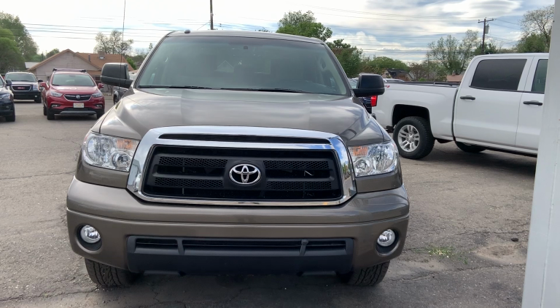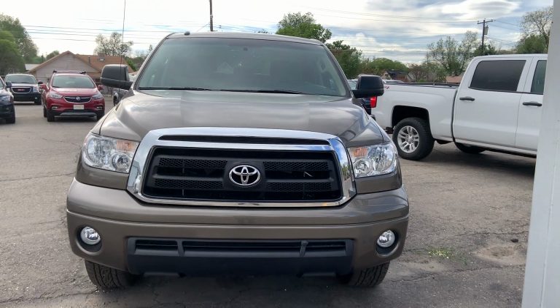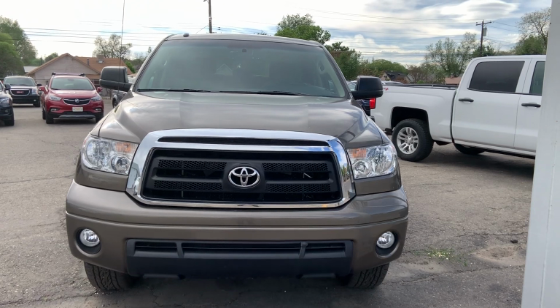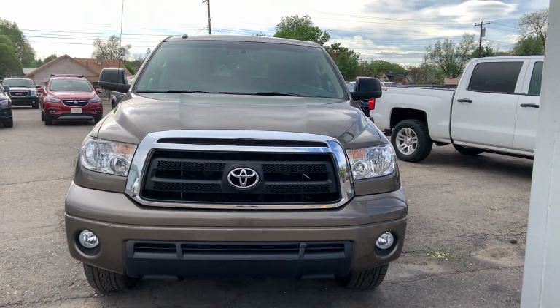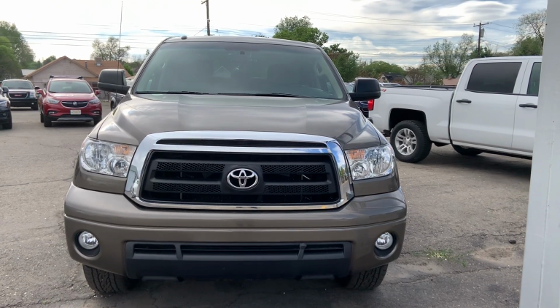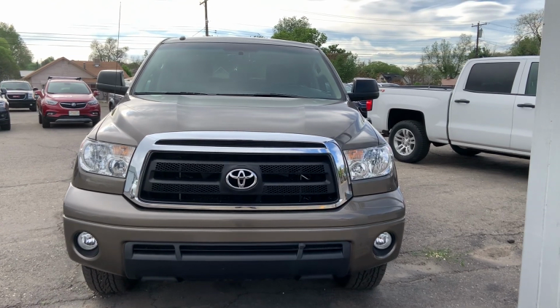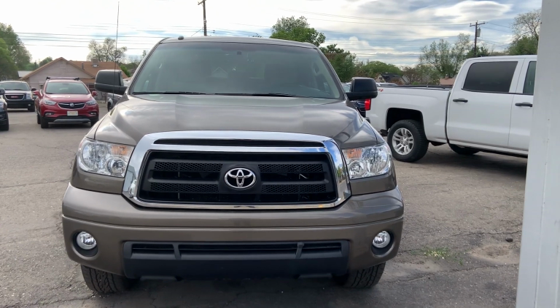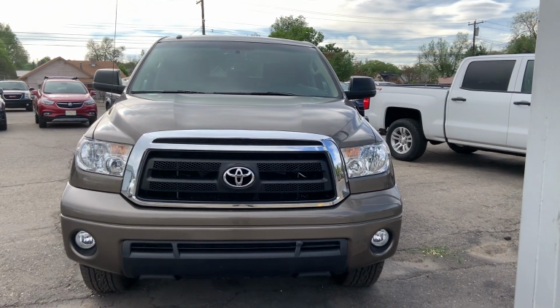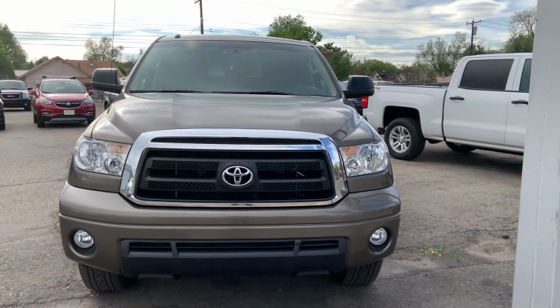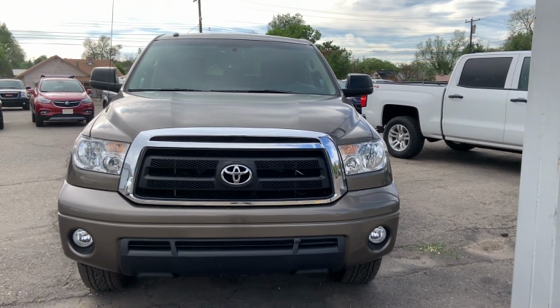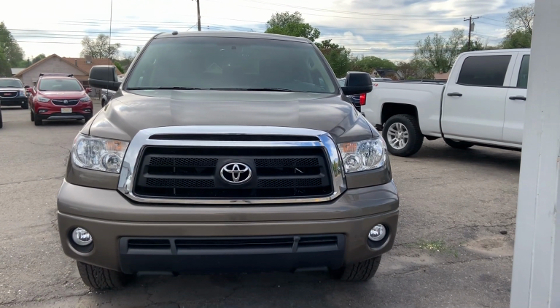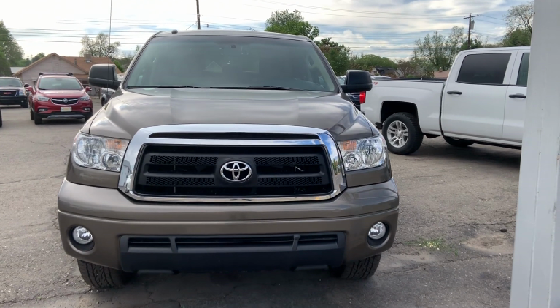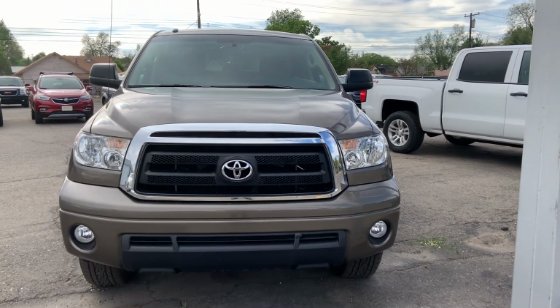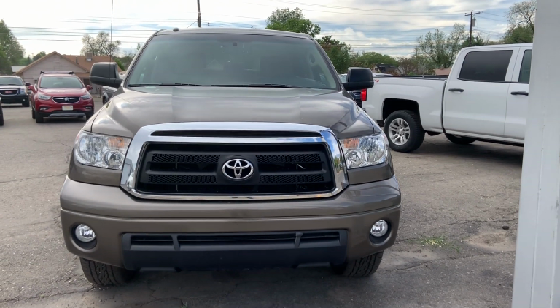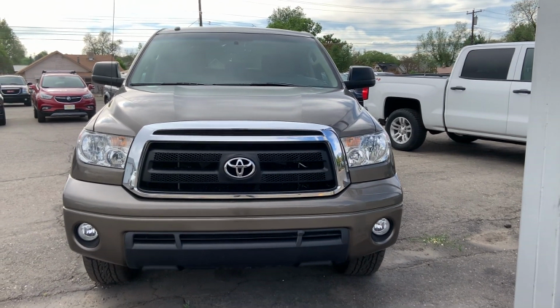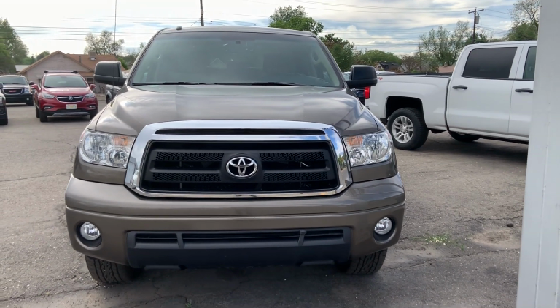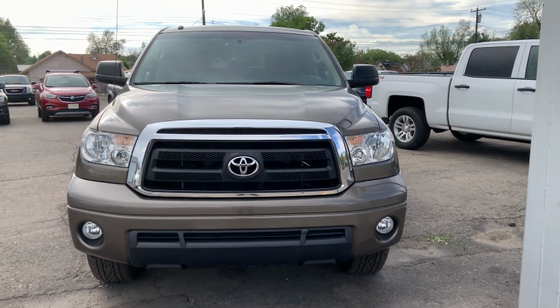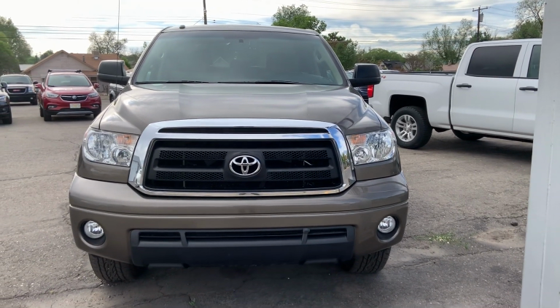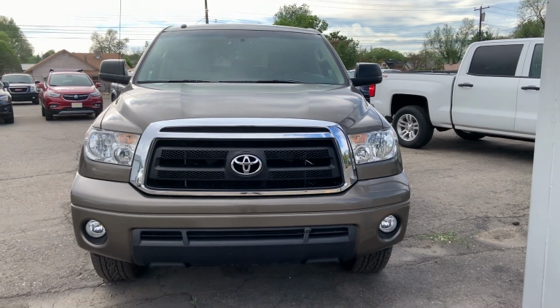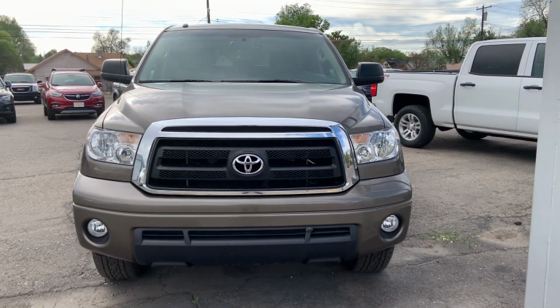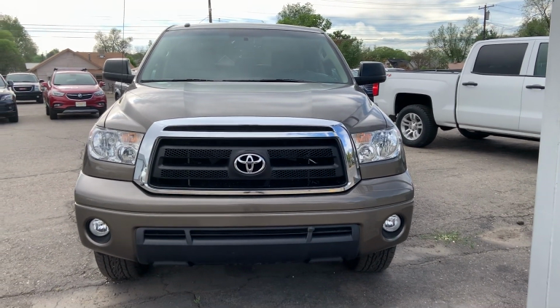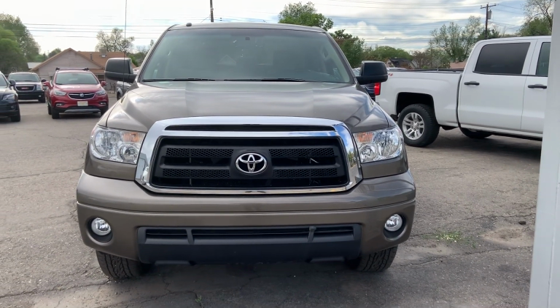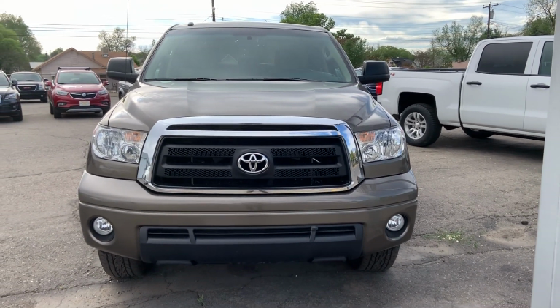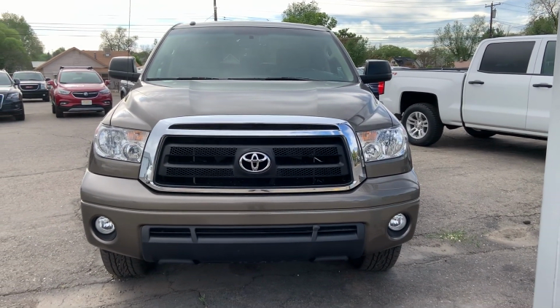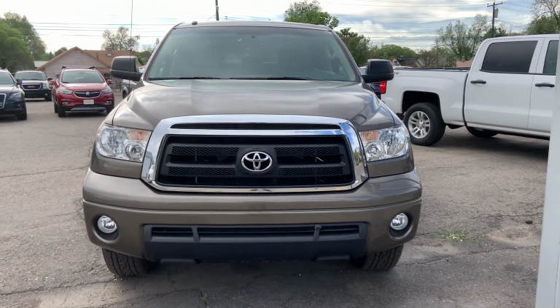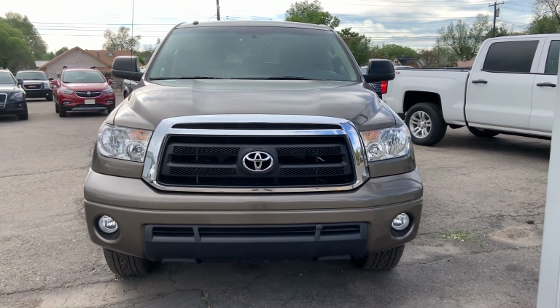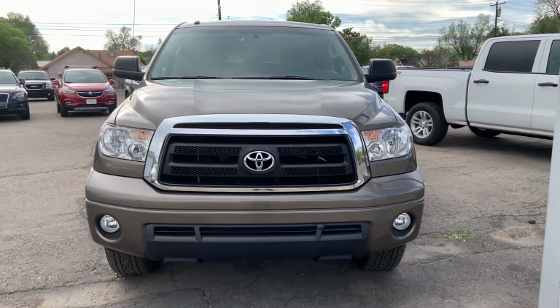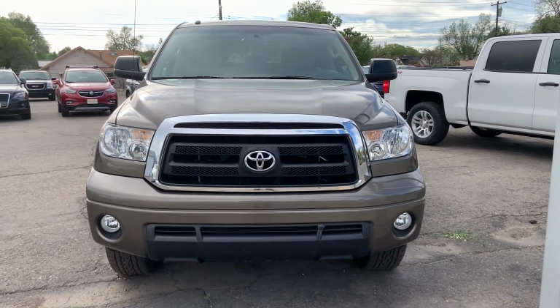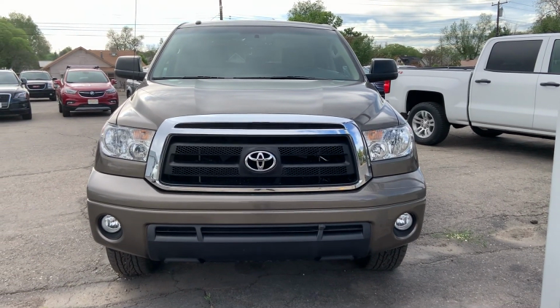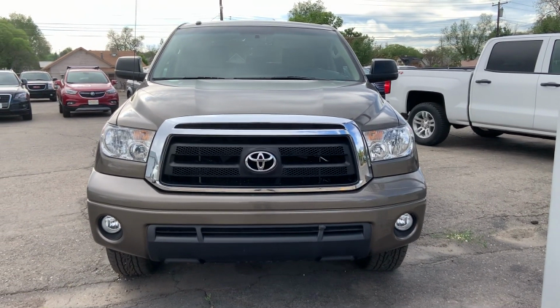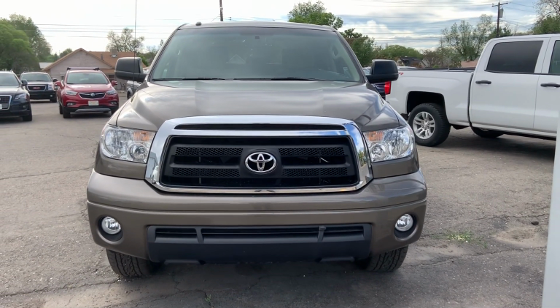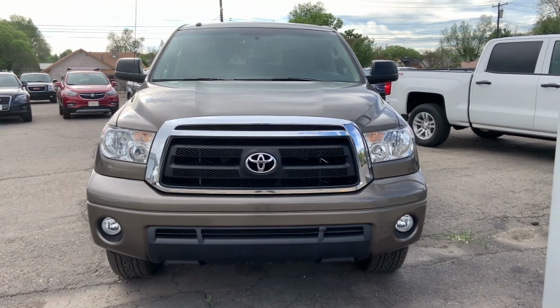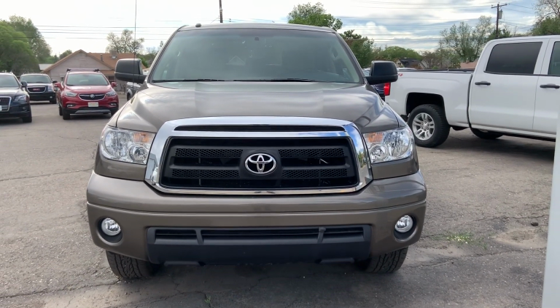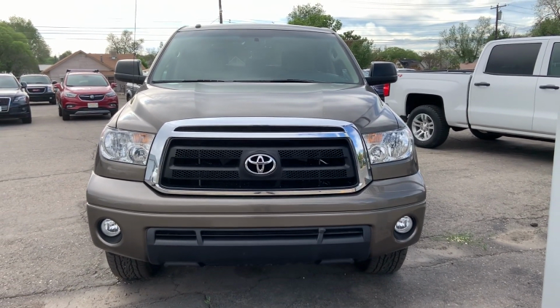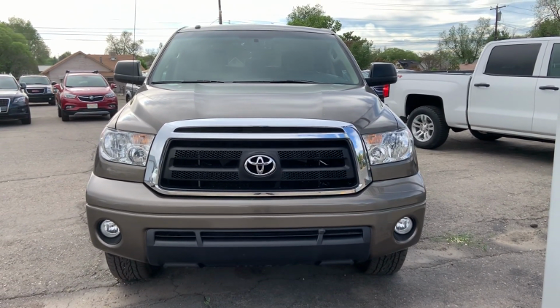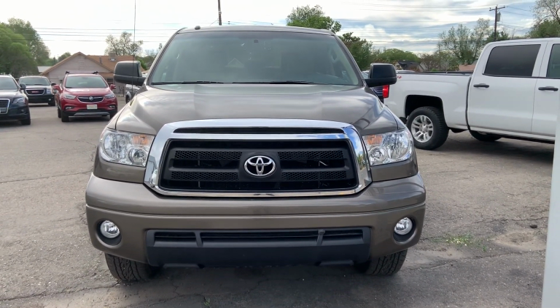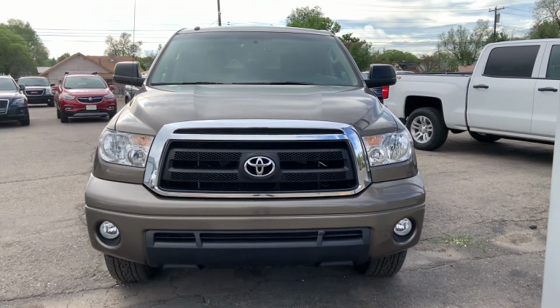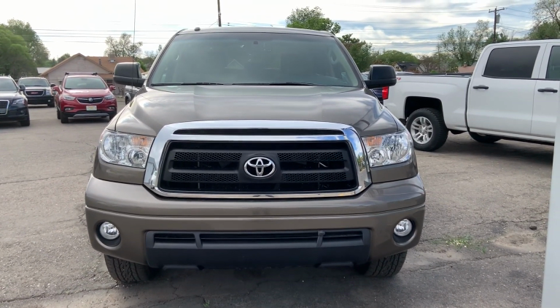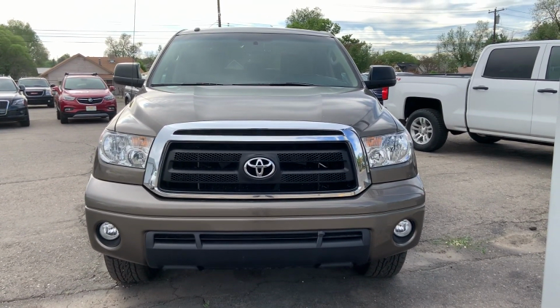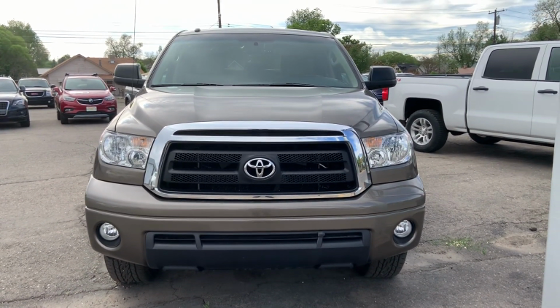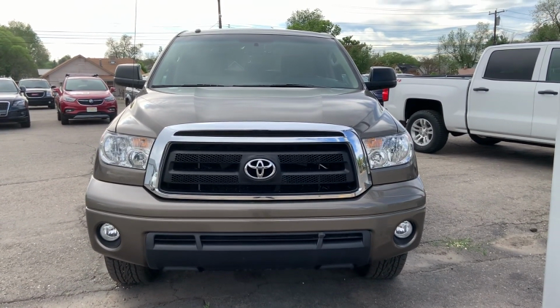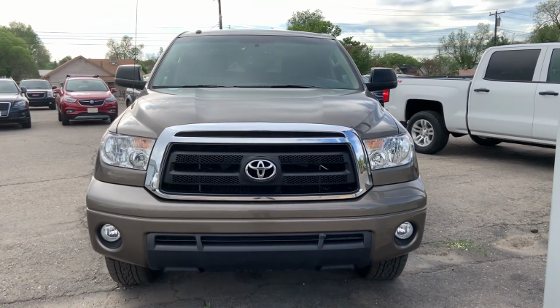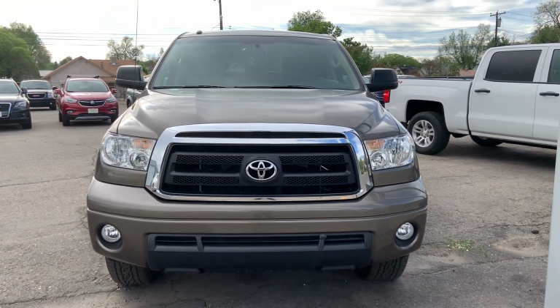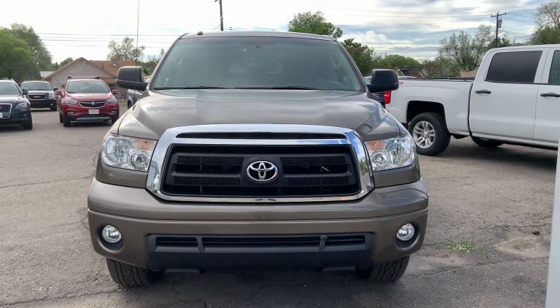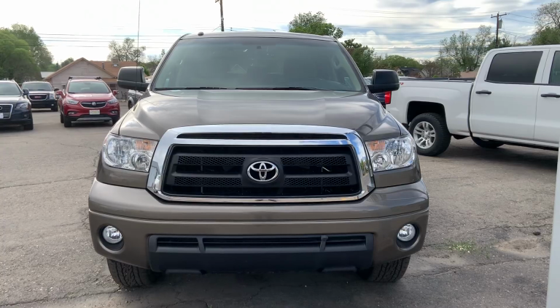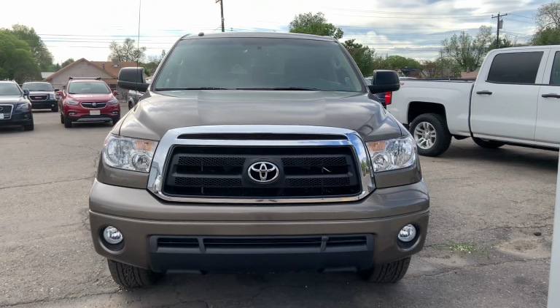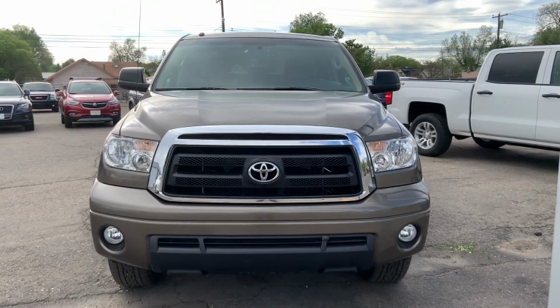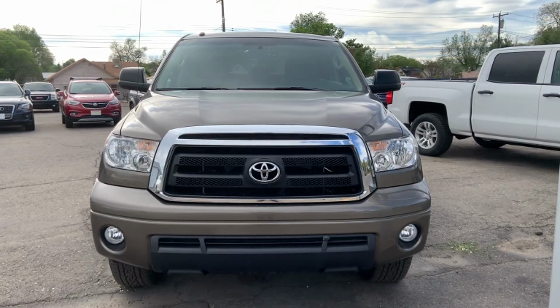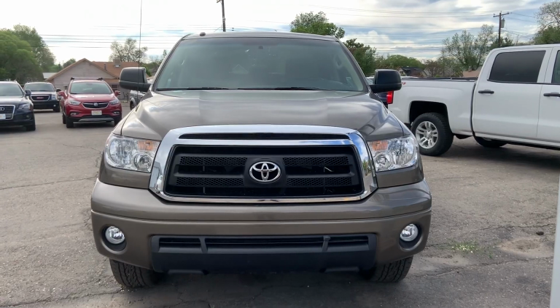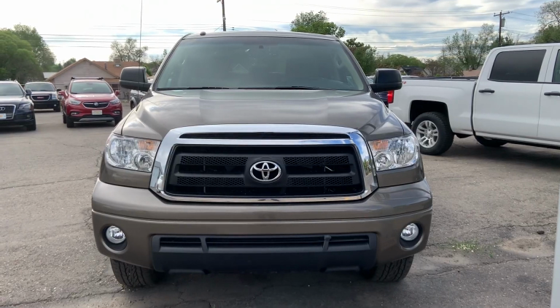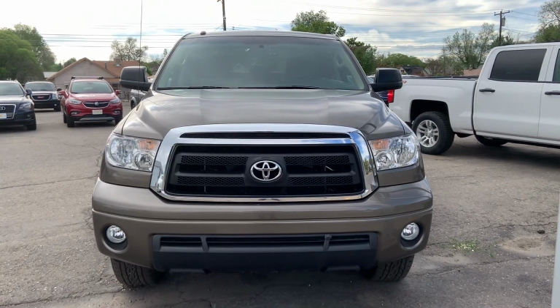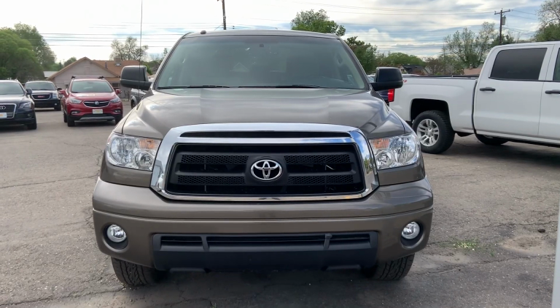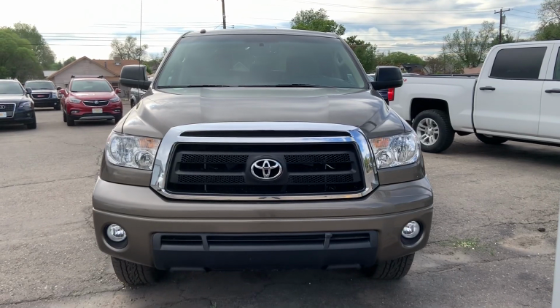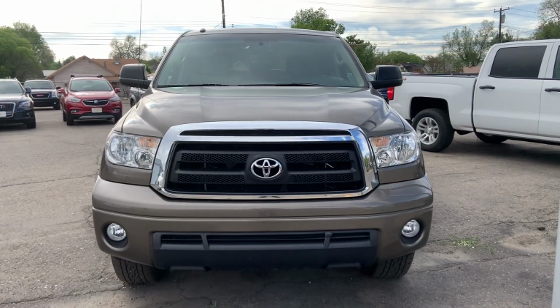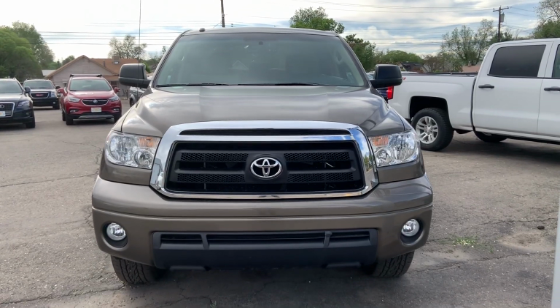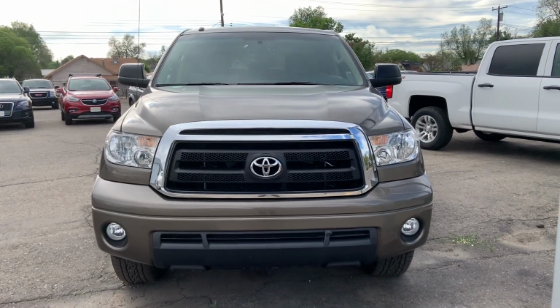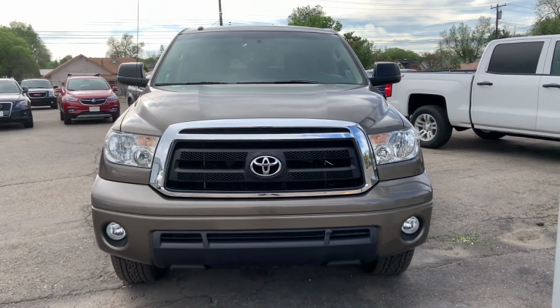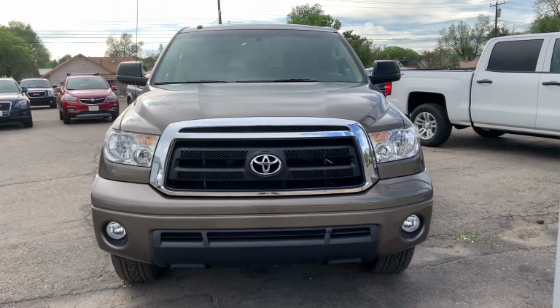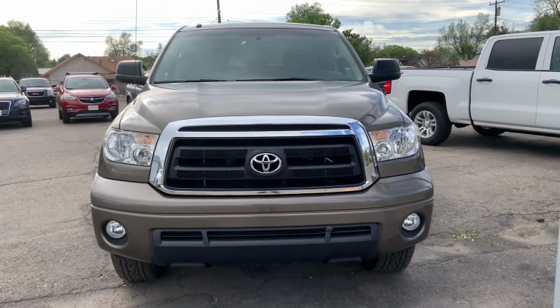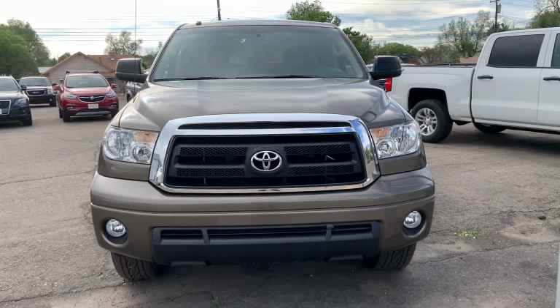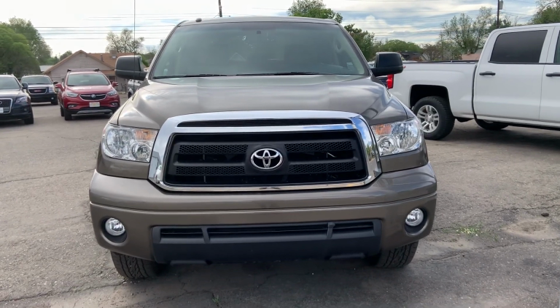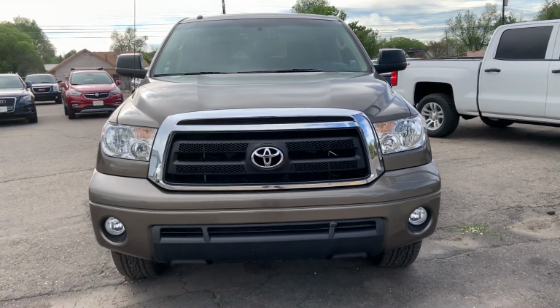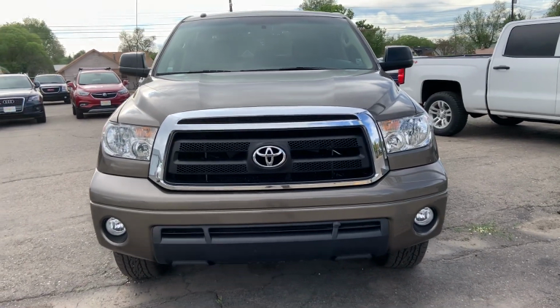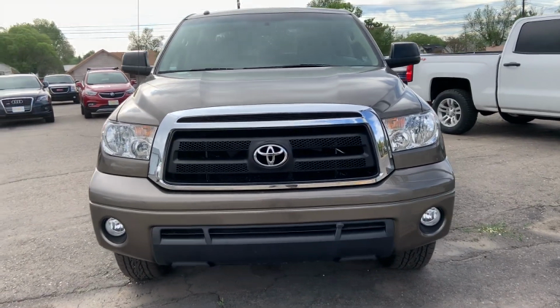Hi everybody, this is Zay from Hellman Chevrolet at 900 Main Street here in Delta, Colorado, just showing you this 2013 Toyota Tundra.